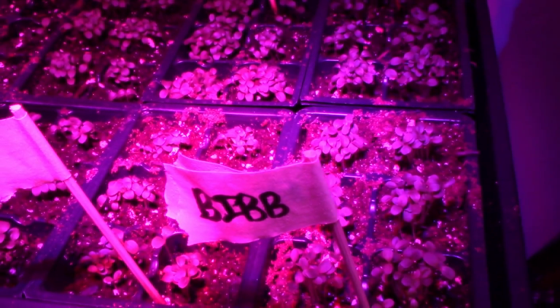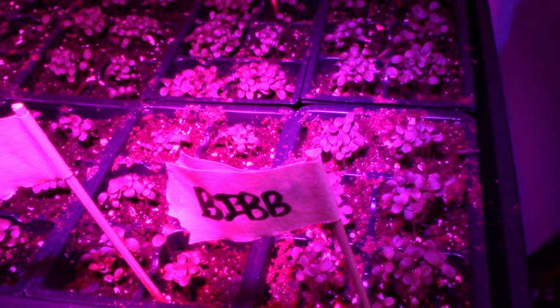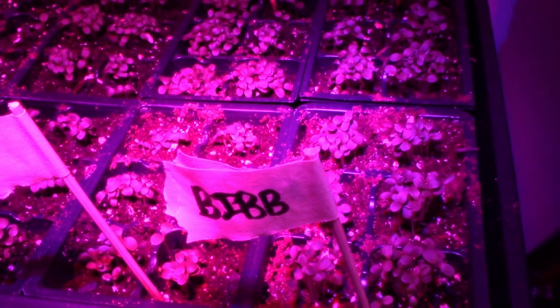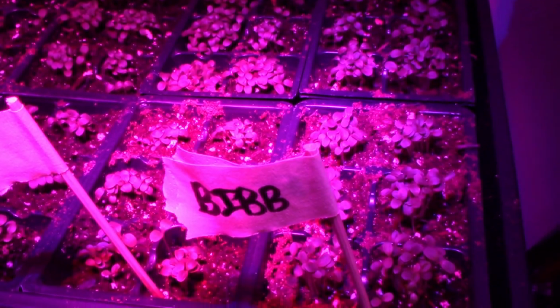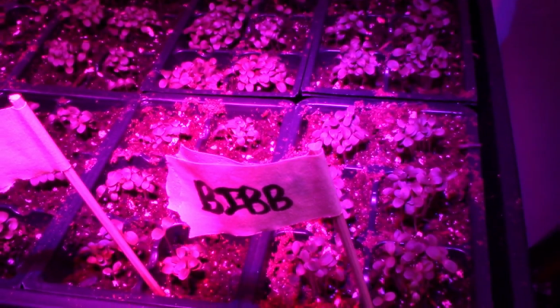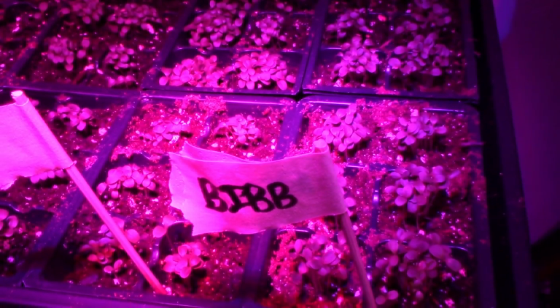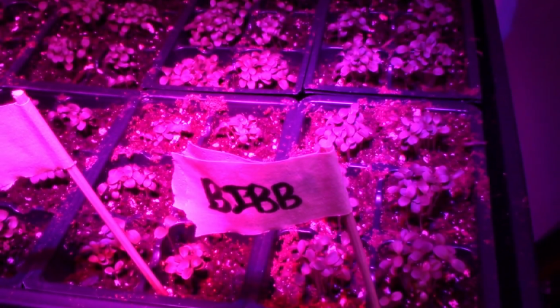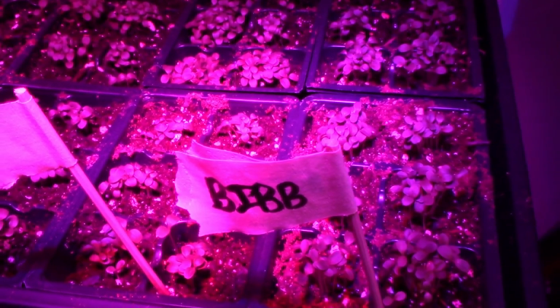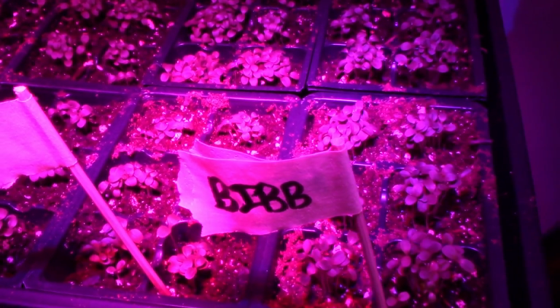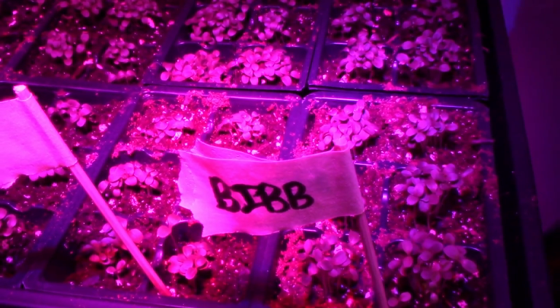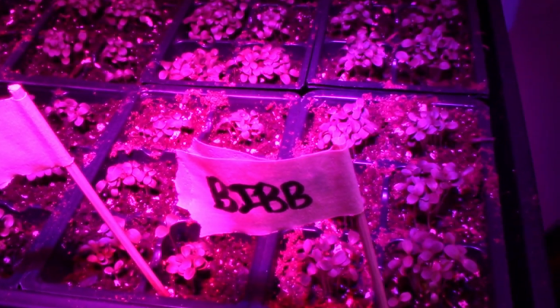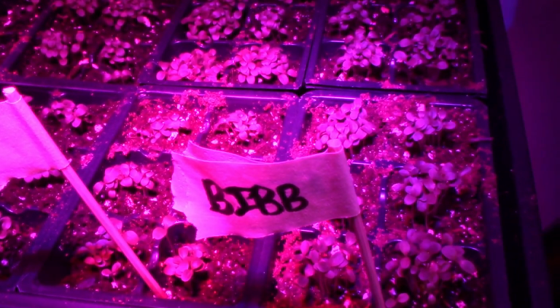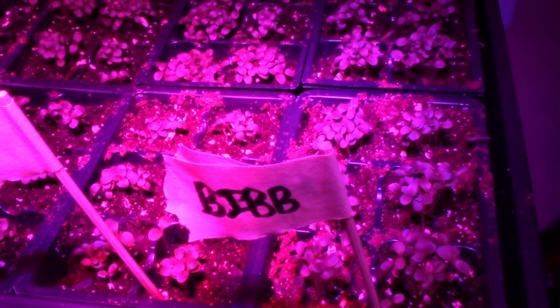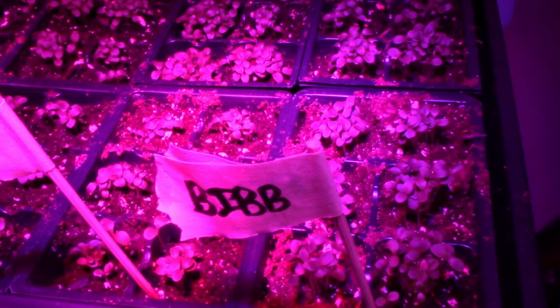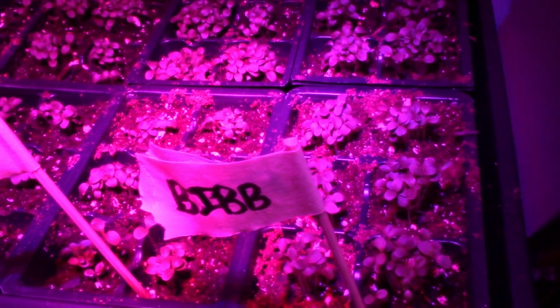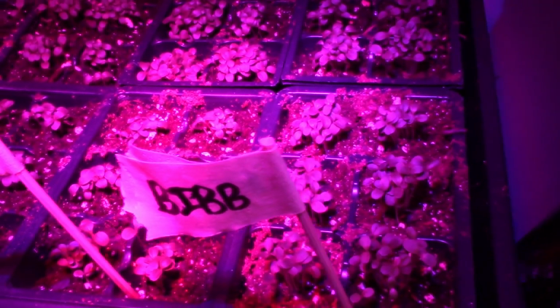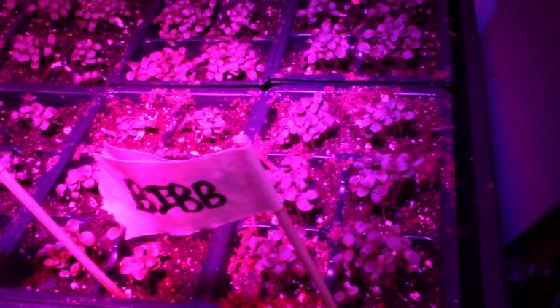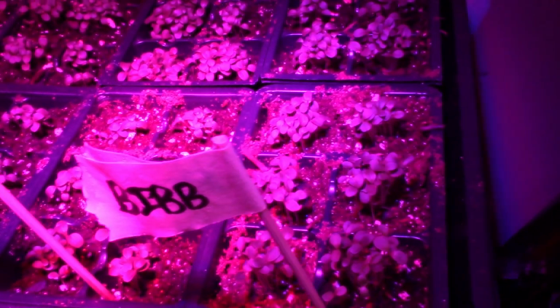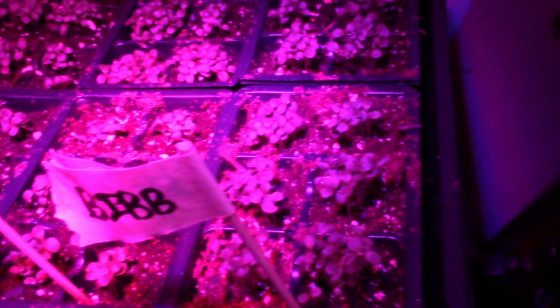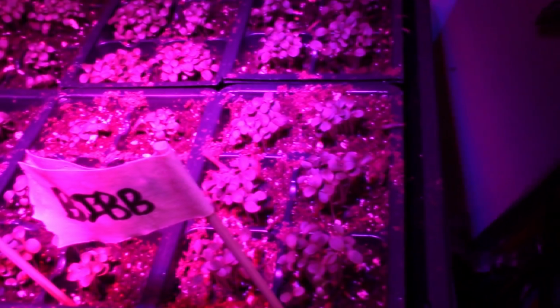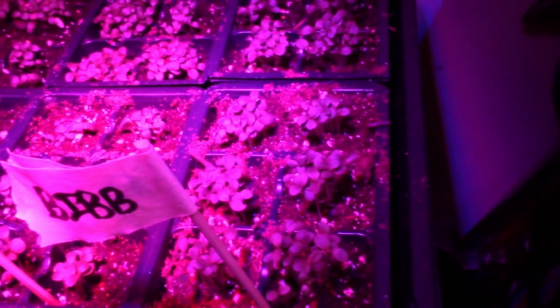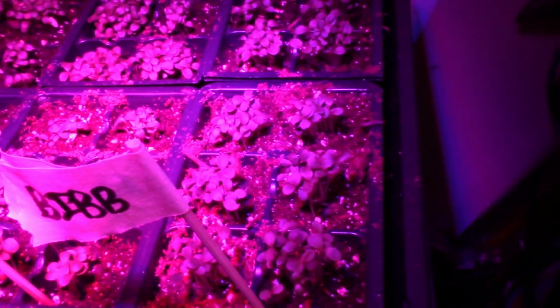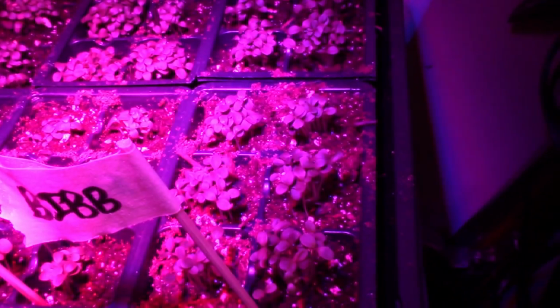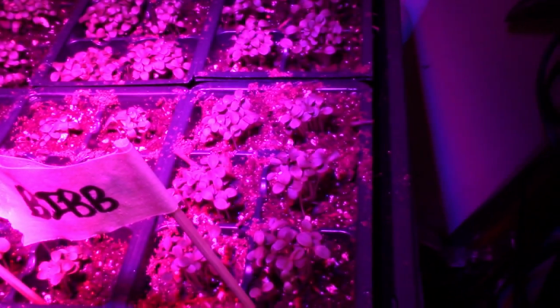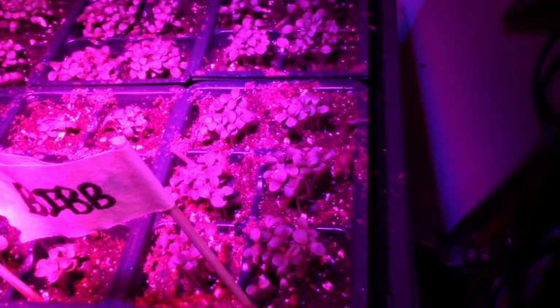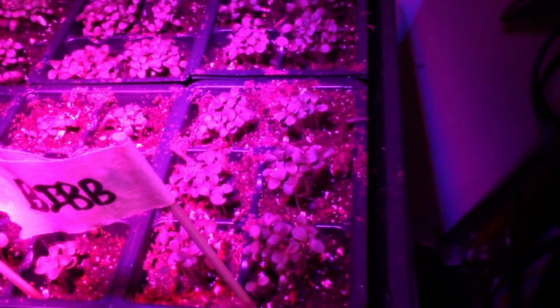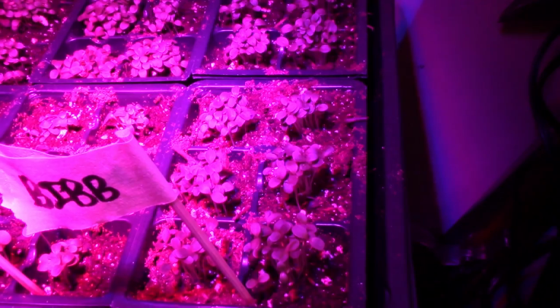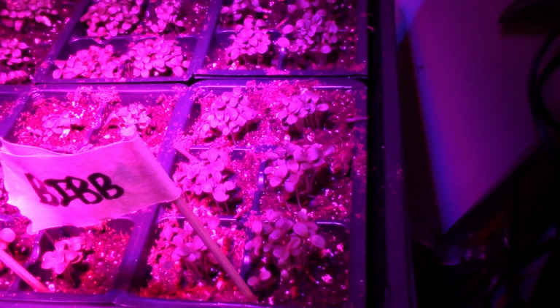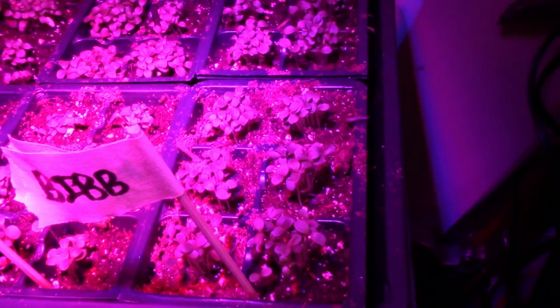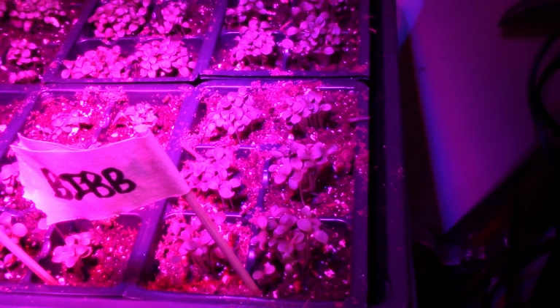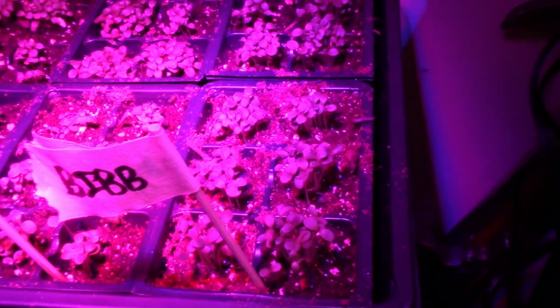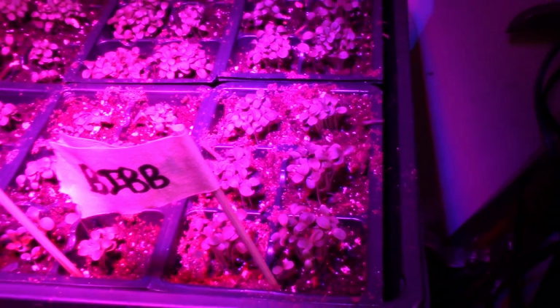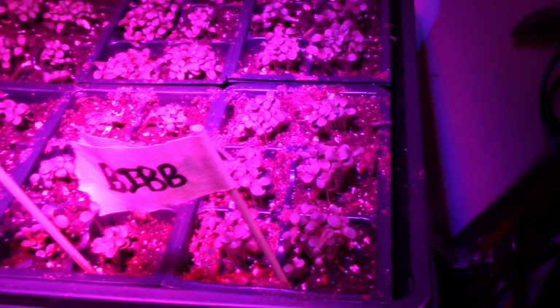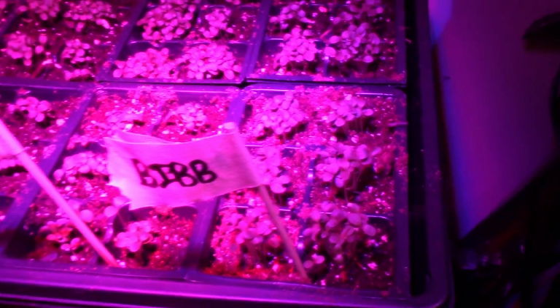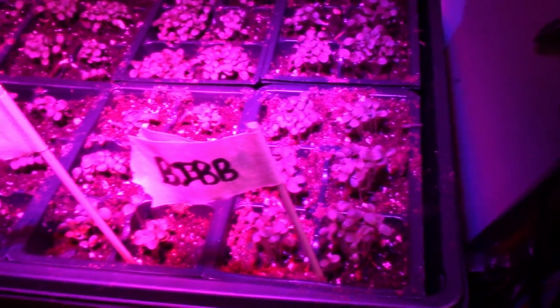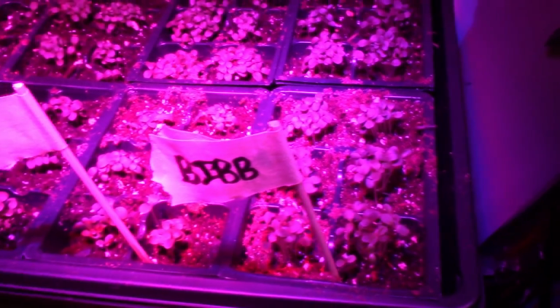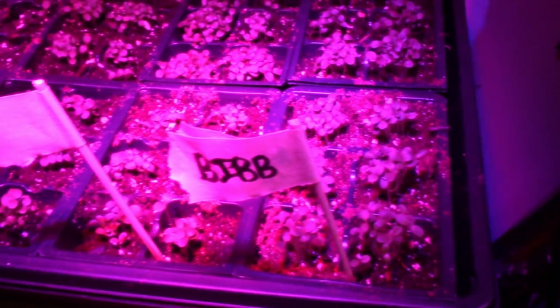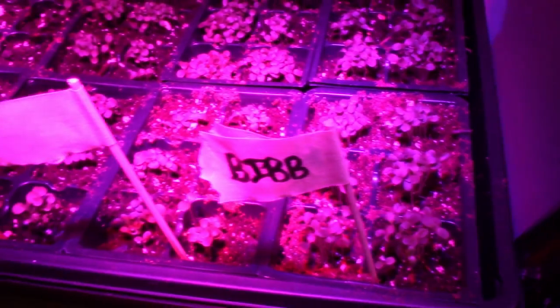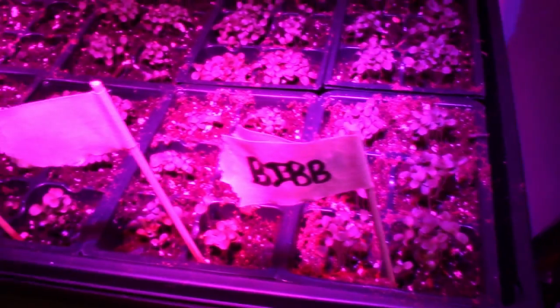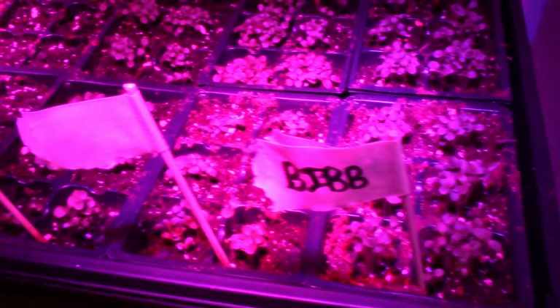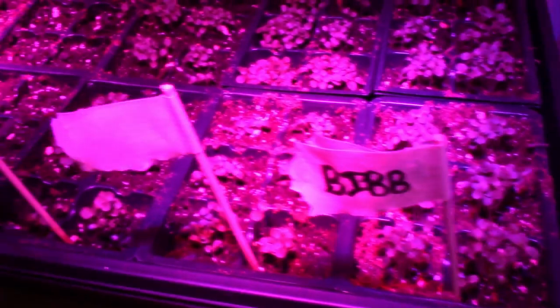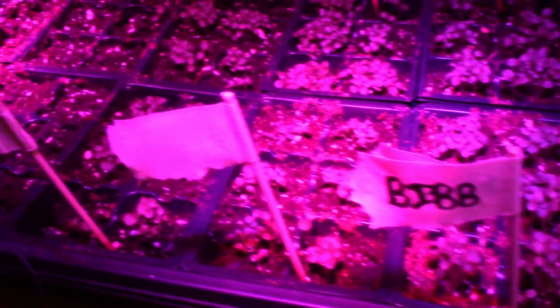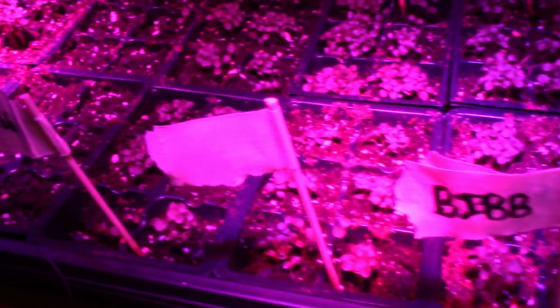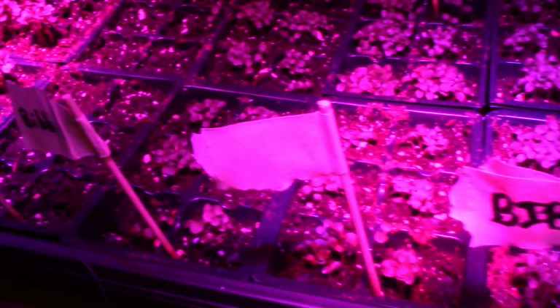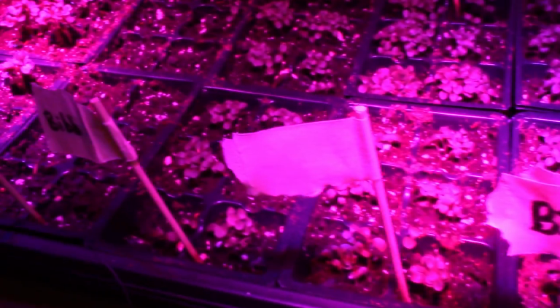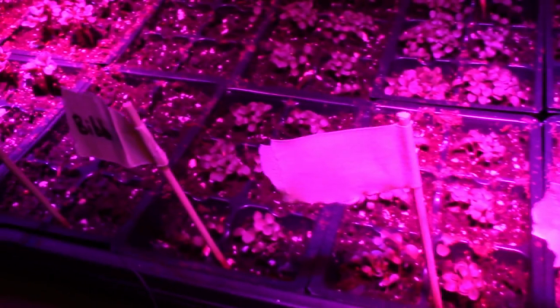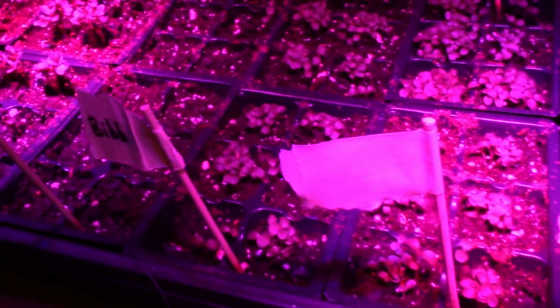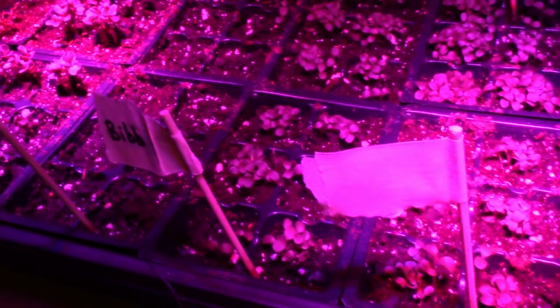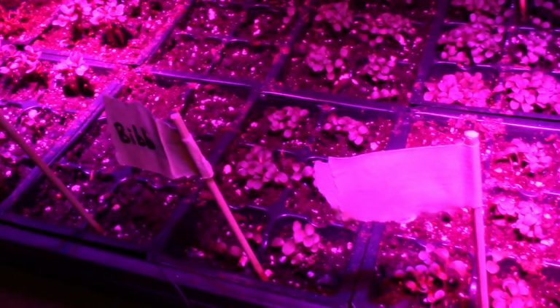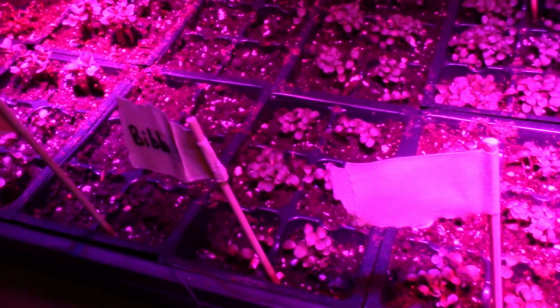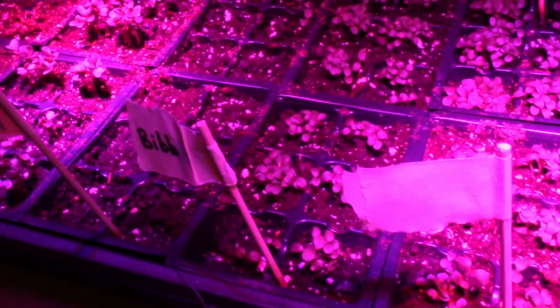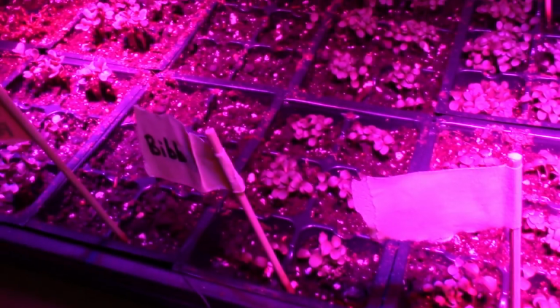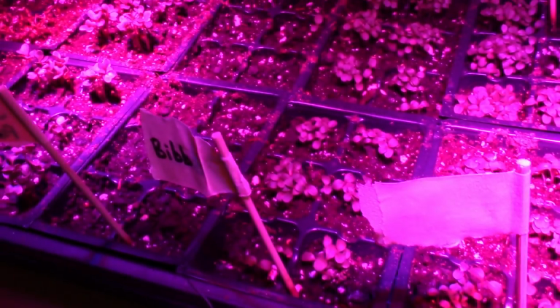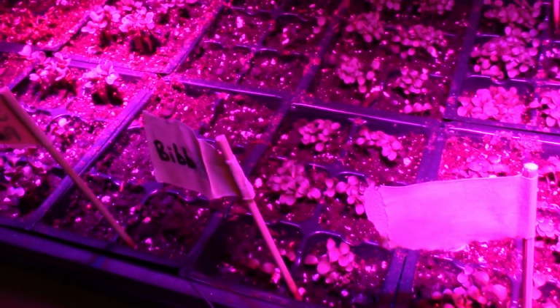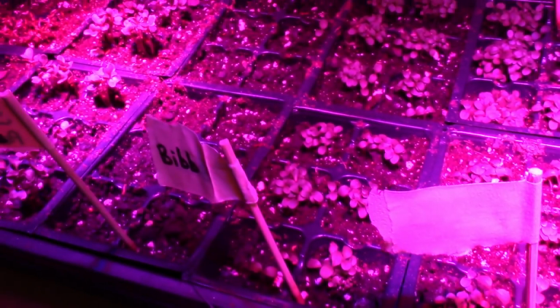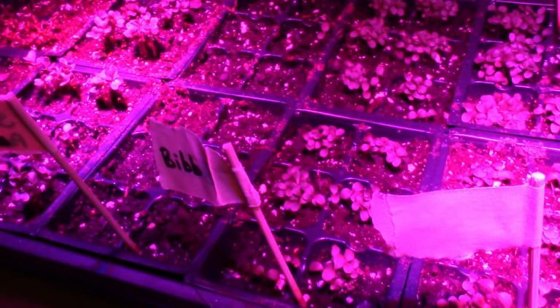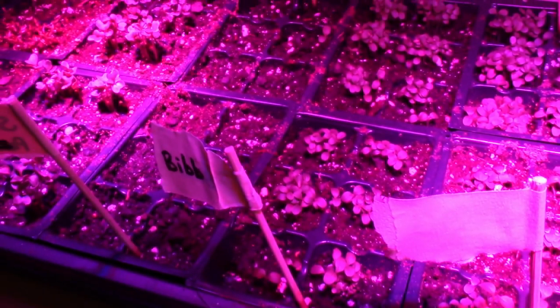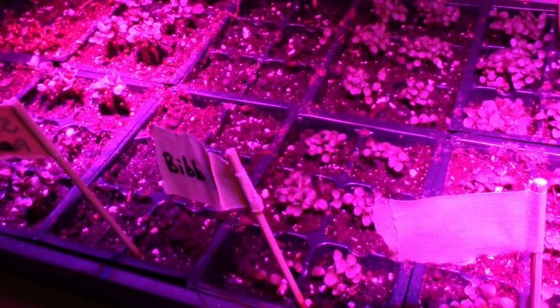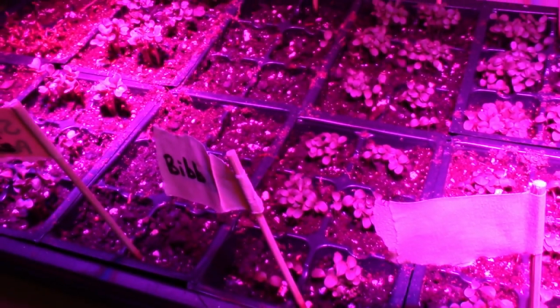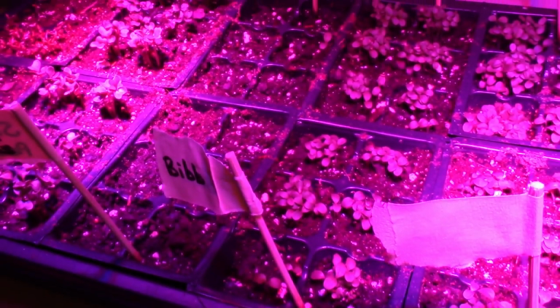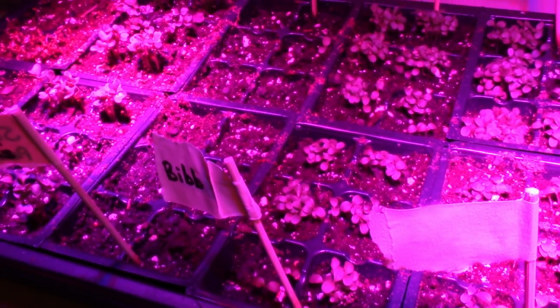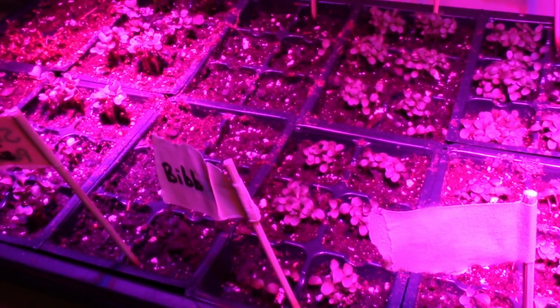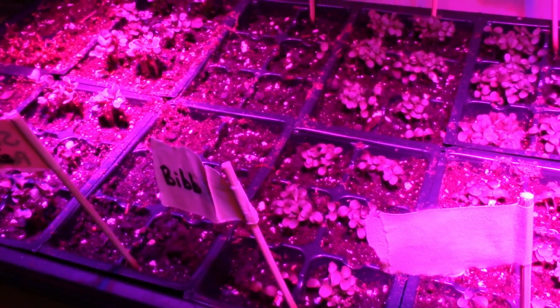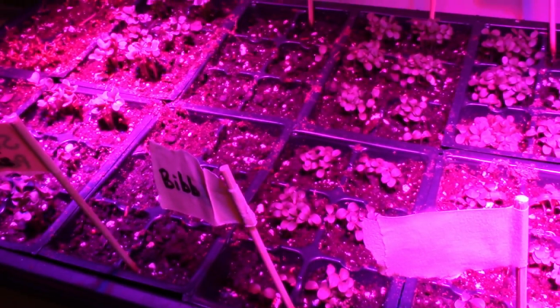I don't know what I'm gonna do — I frankly didn't expect them to grow this fast. We'll figure it out. I'll keep you in the loop.